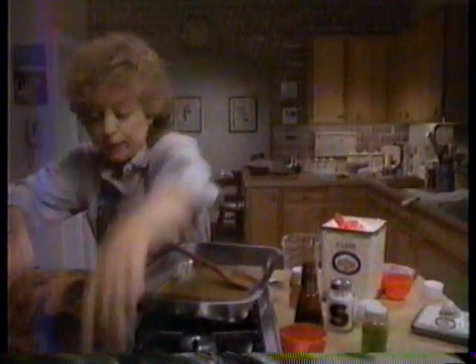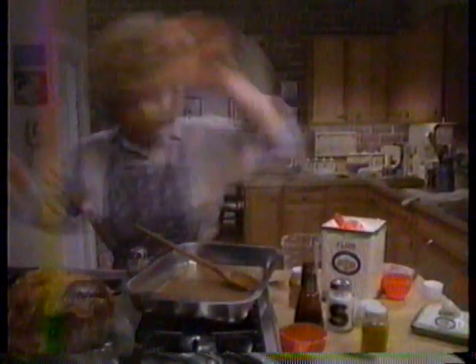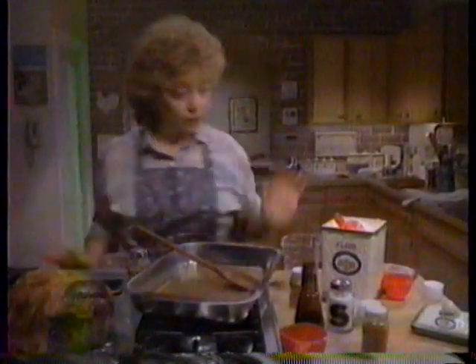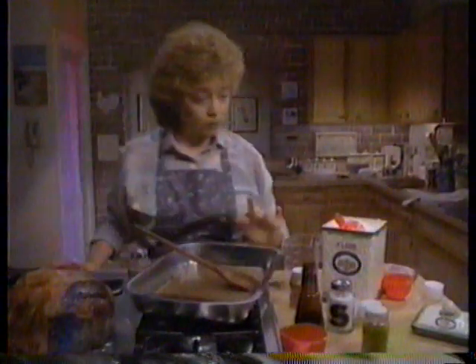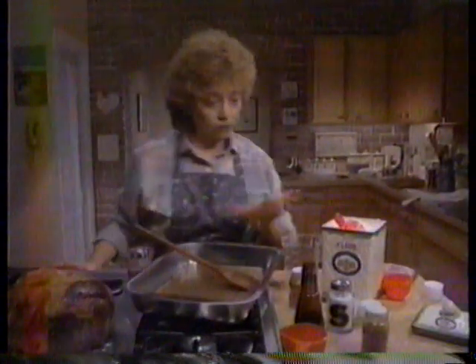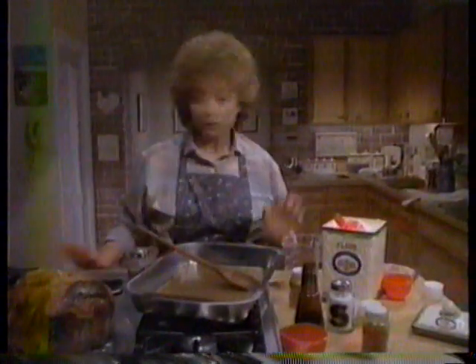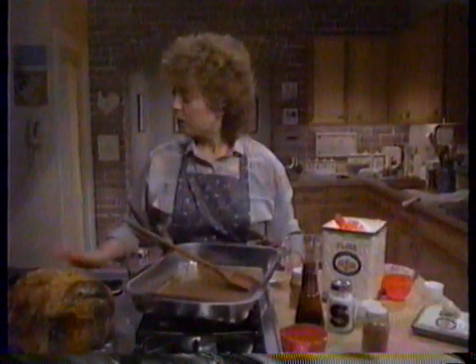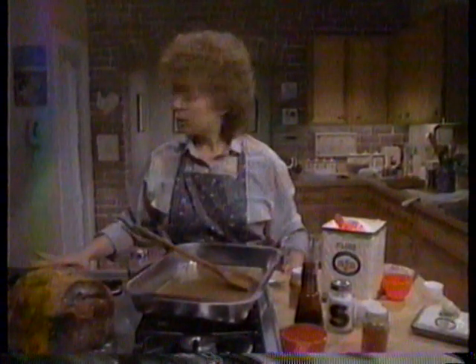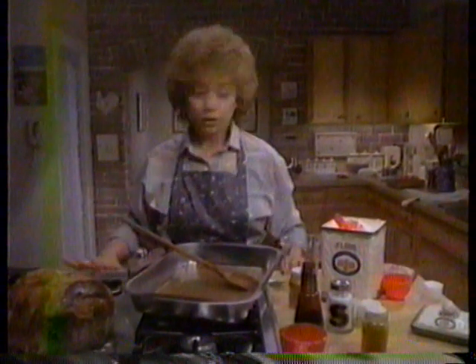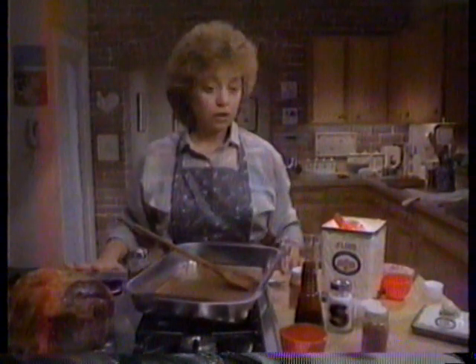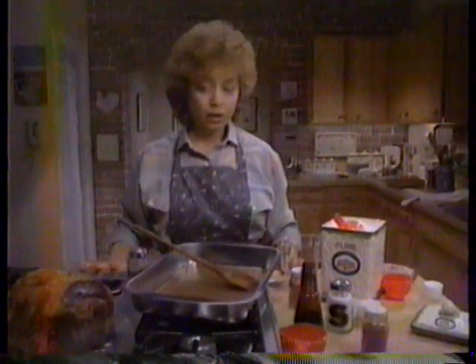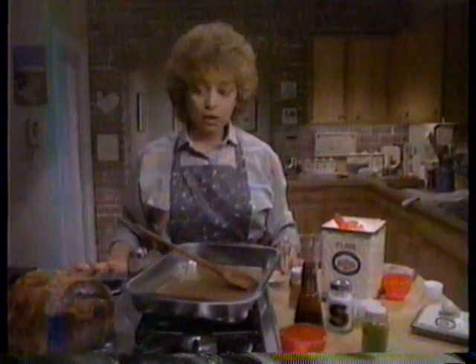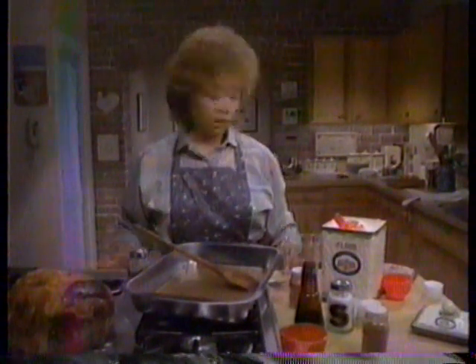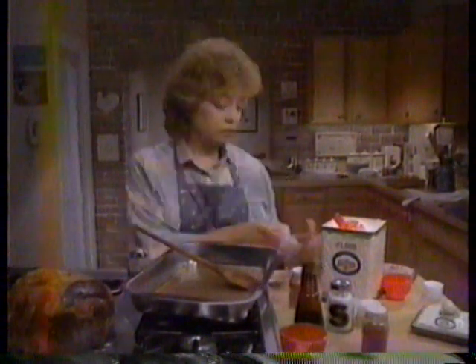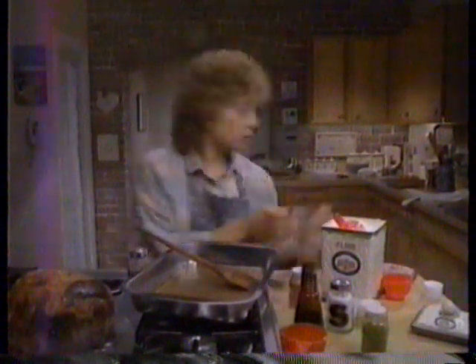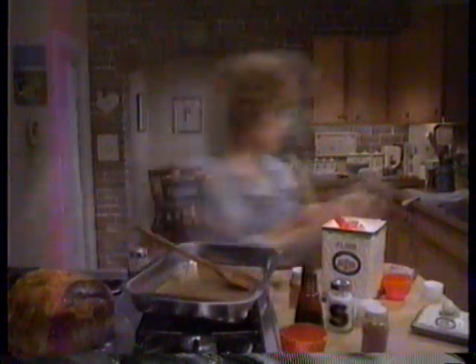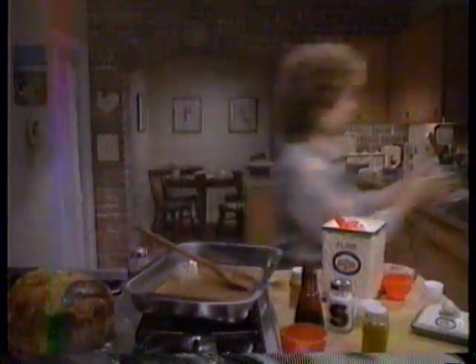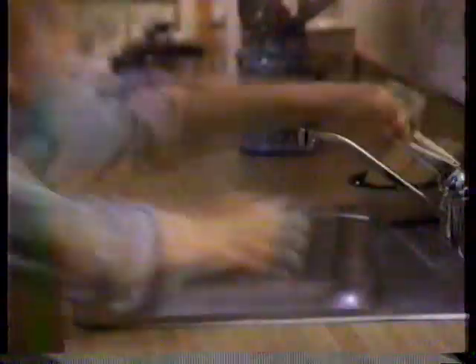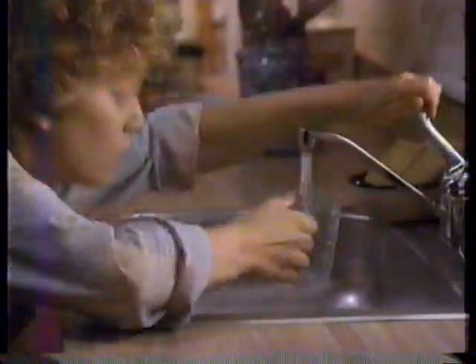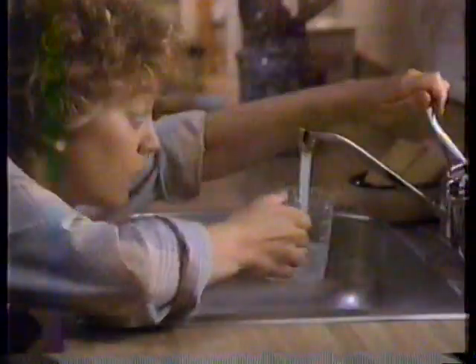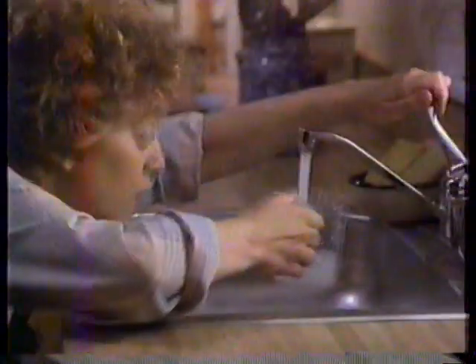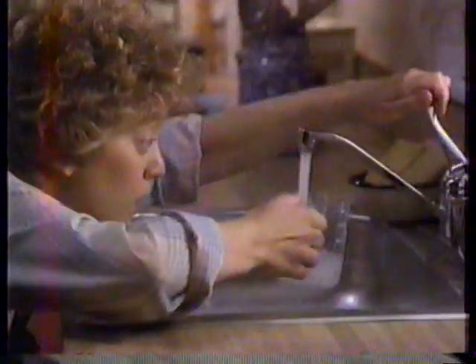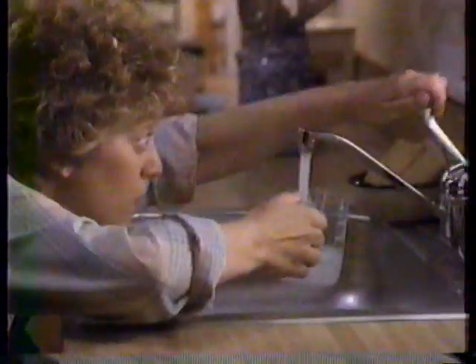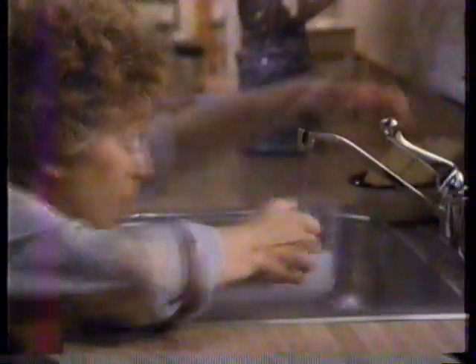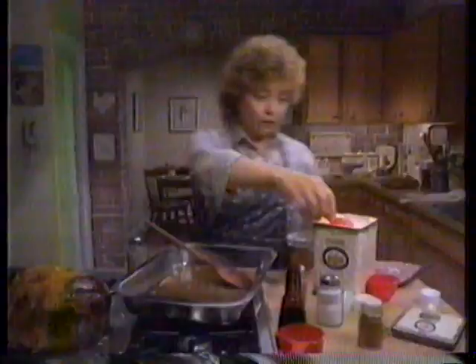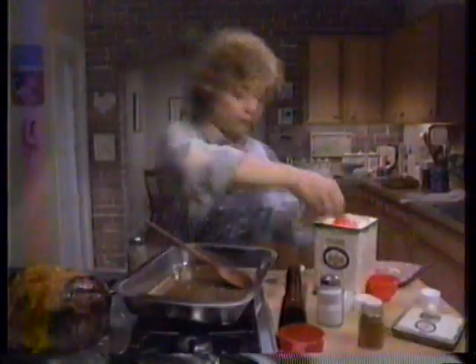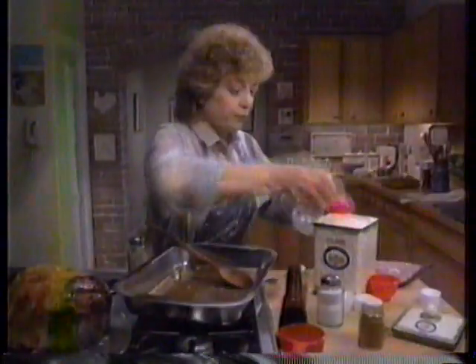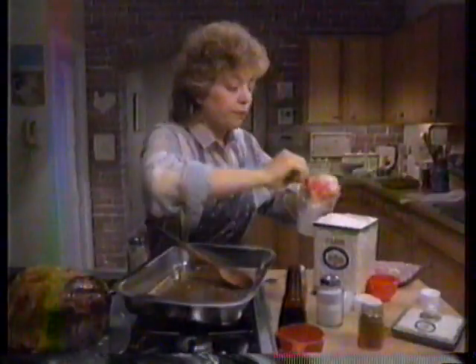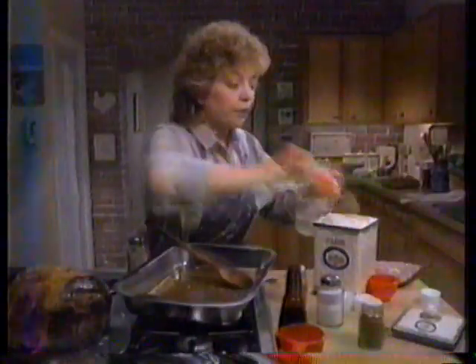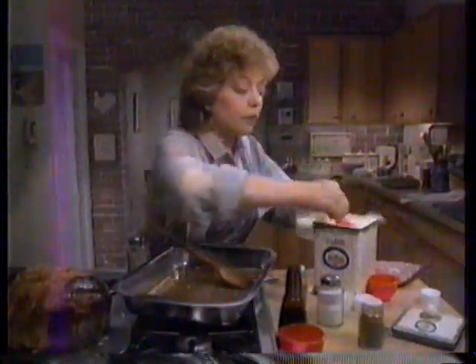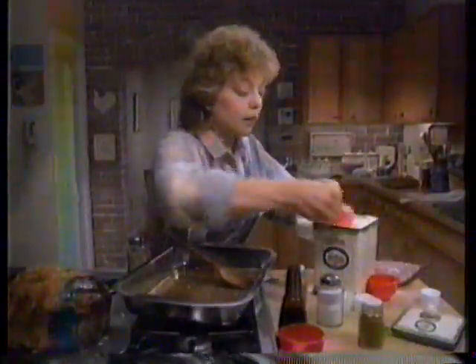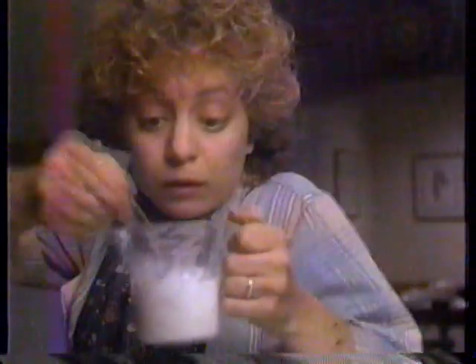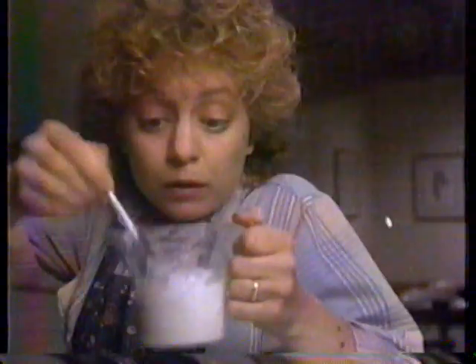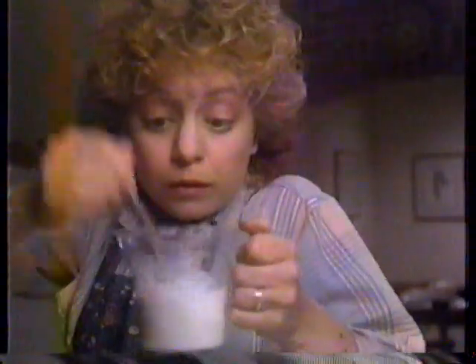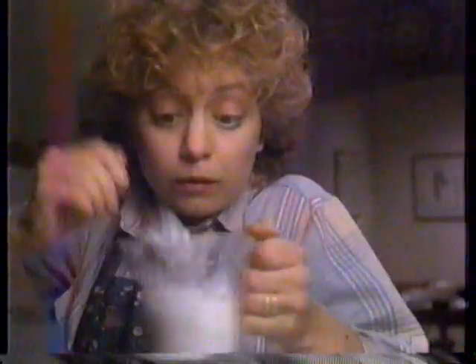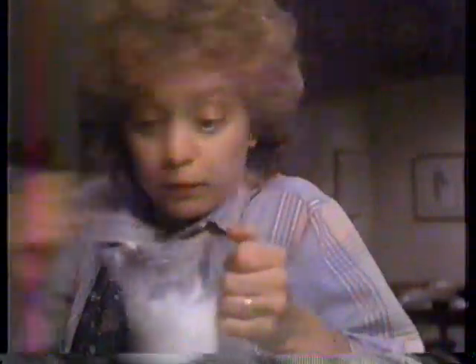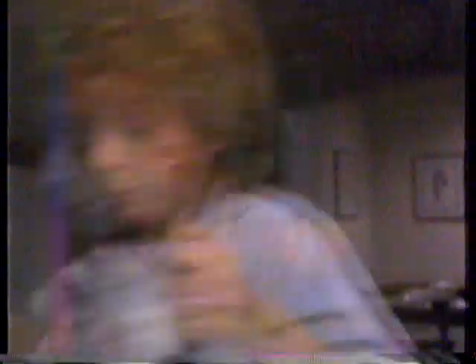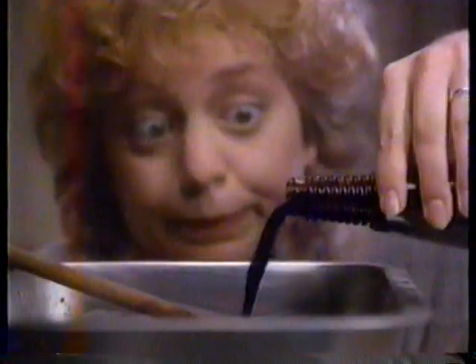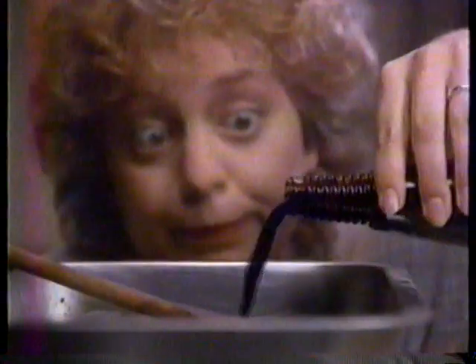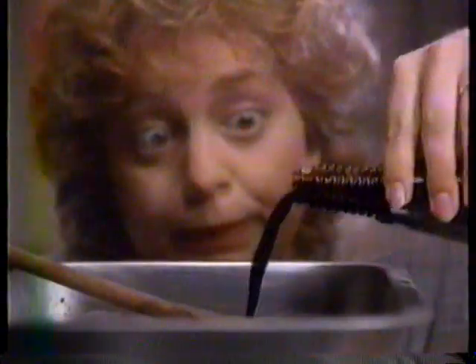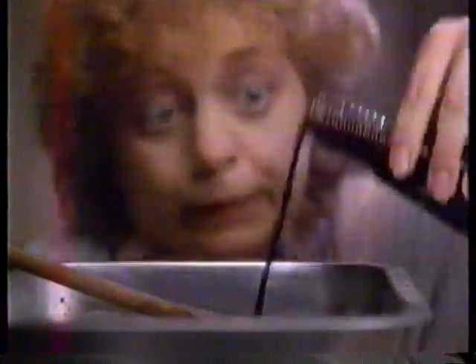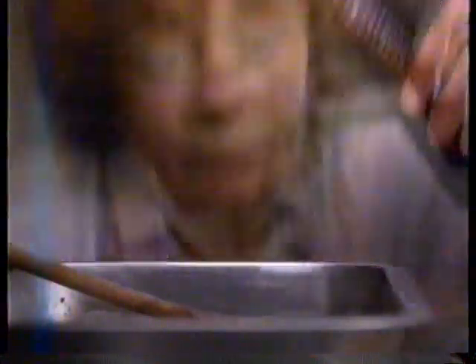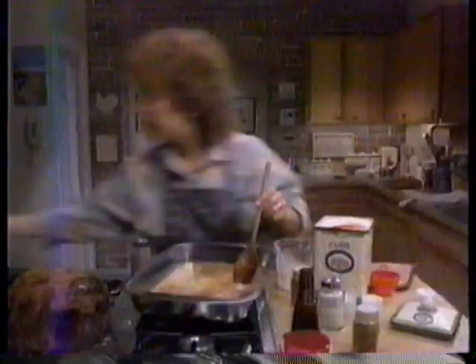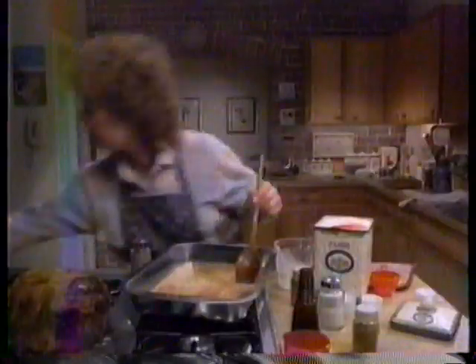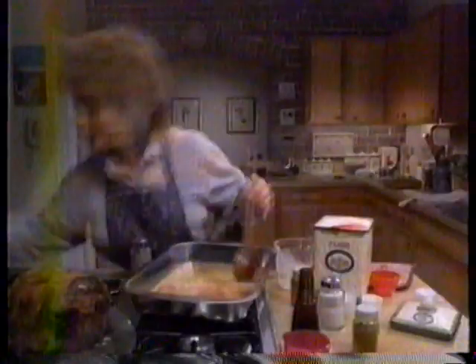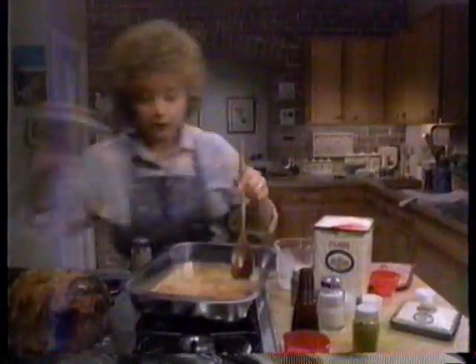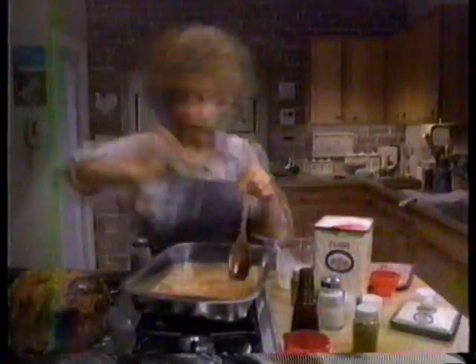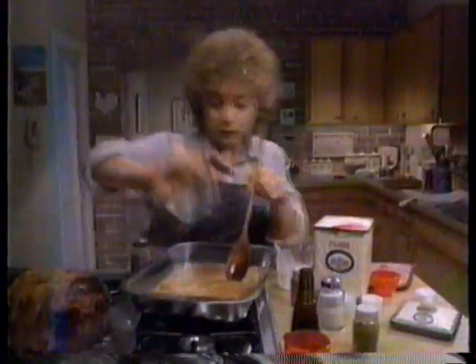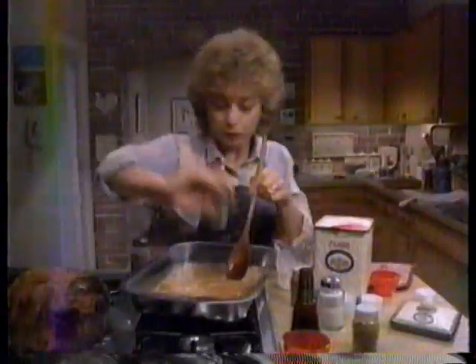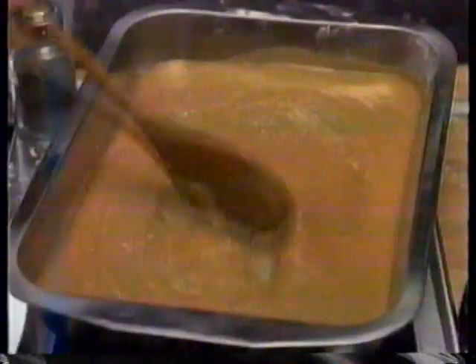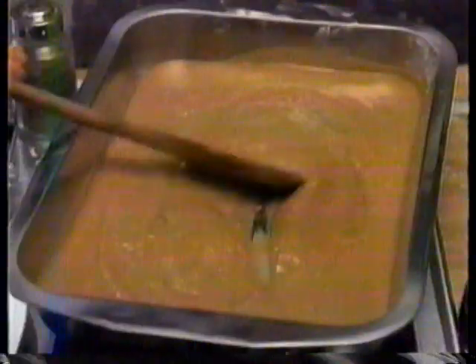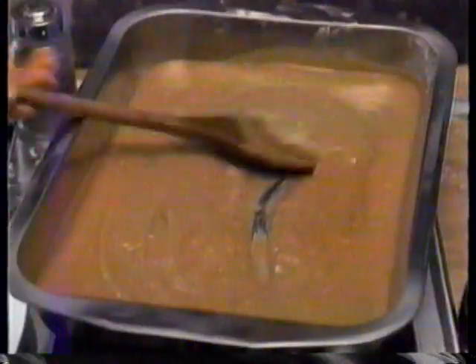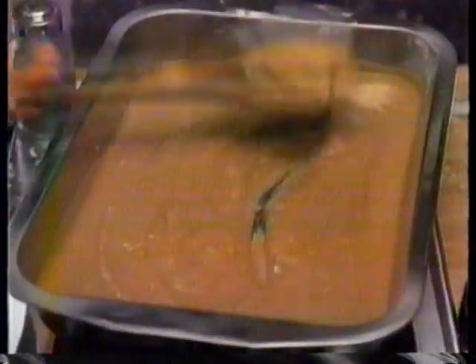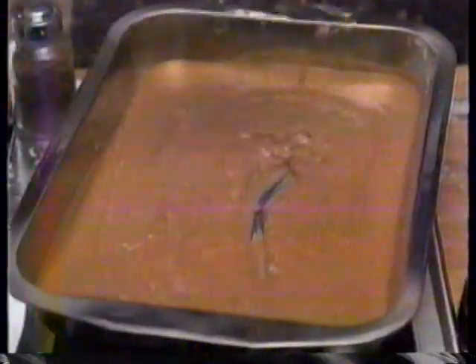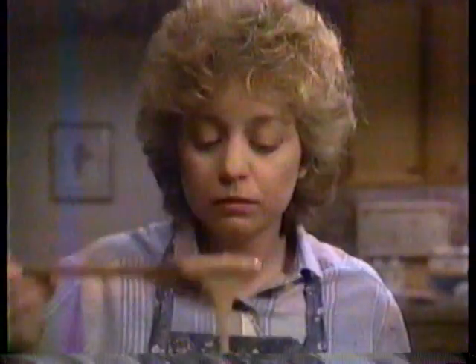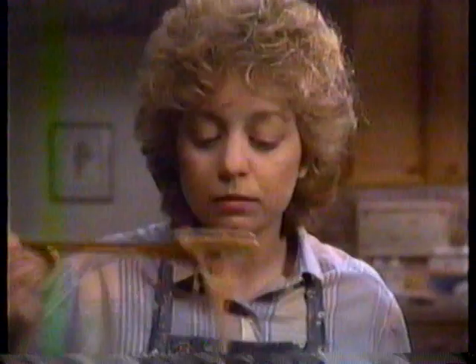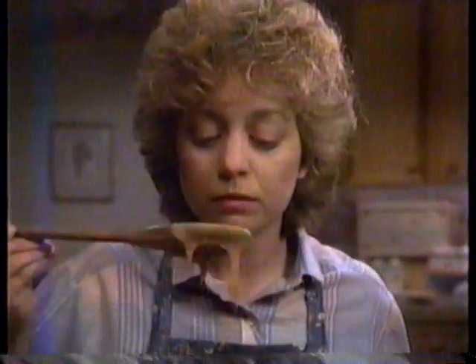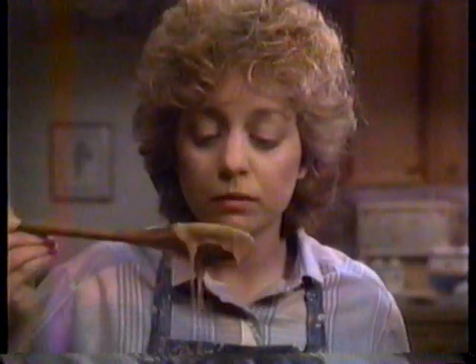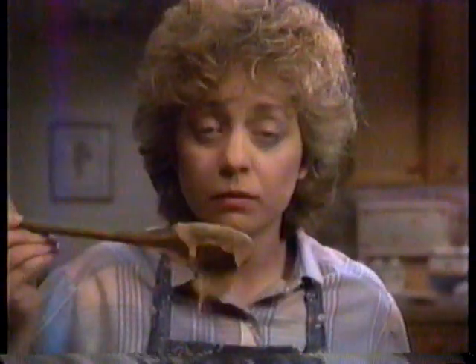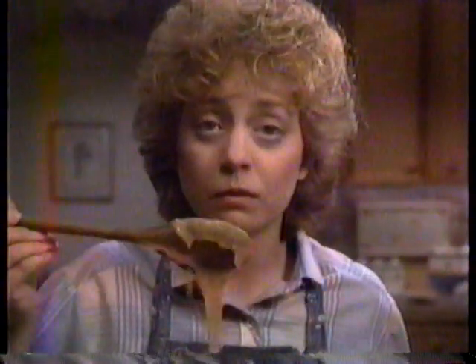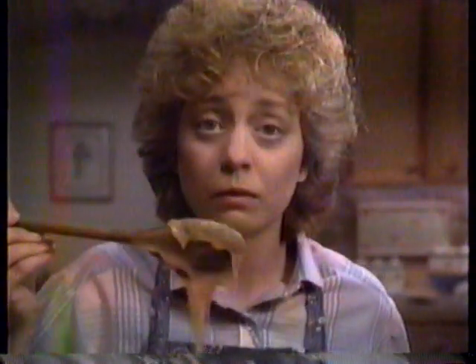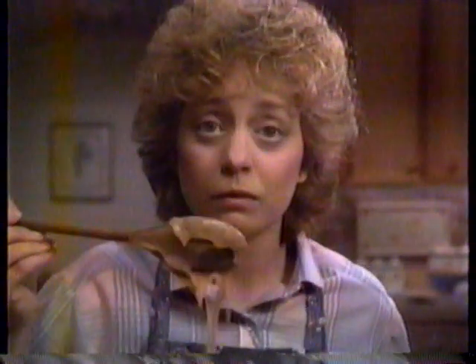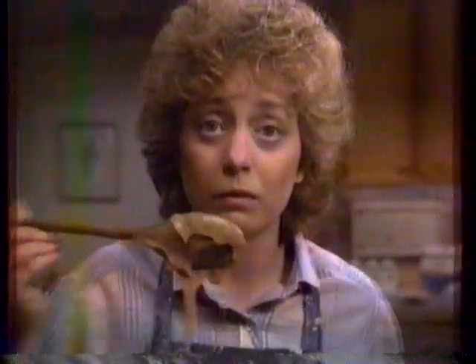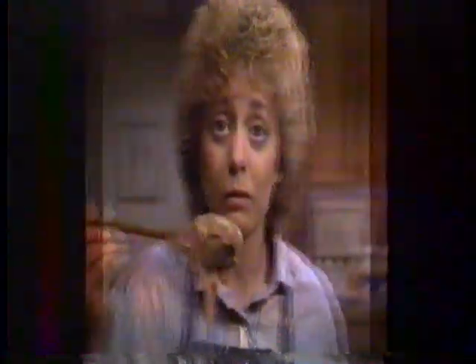Homemade gravy used to be a hassle. Add the water, add the flour, add the color, add the seasonings, and look what you've got.